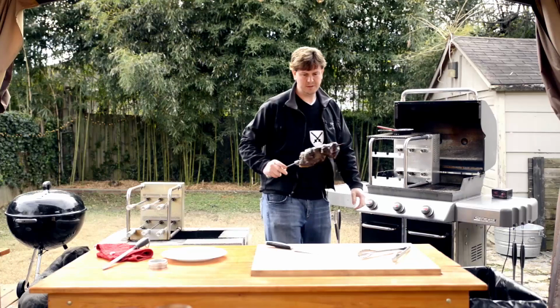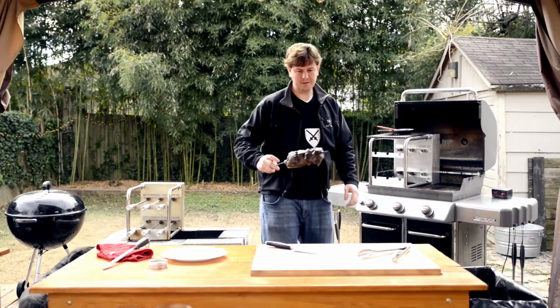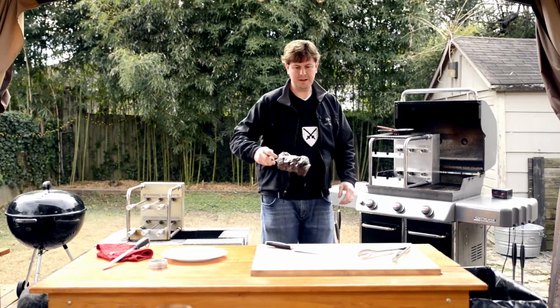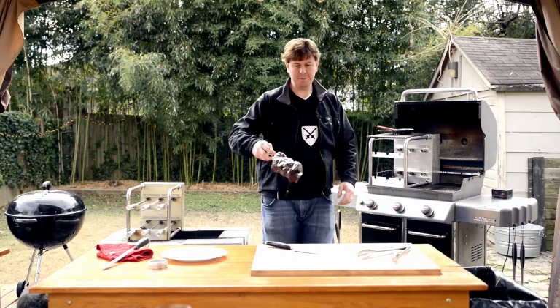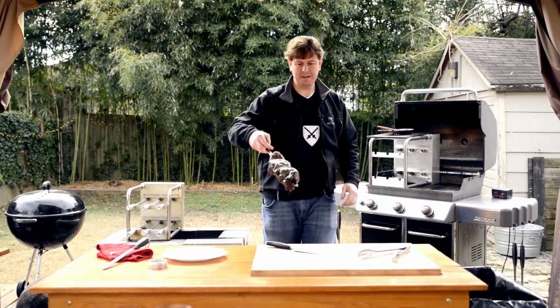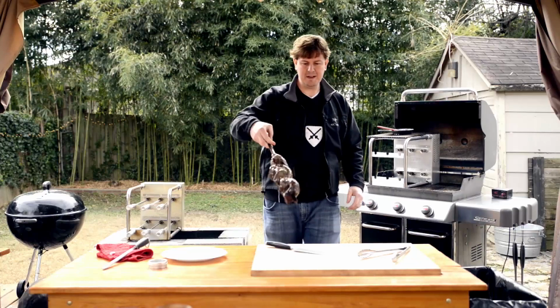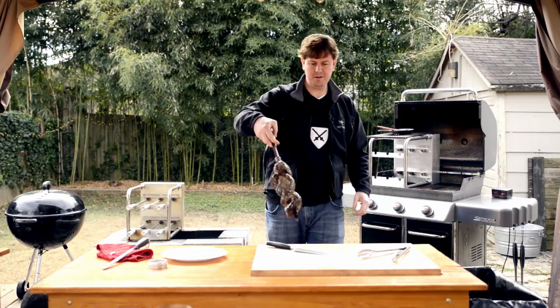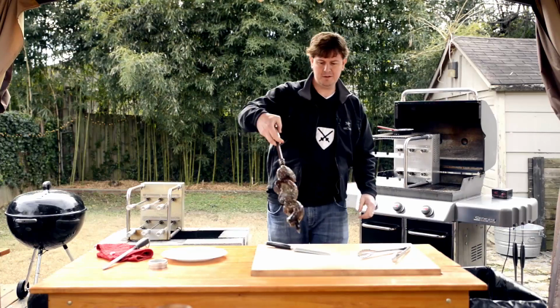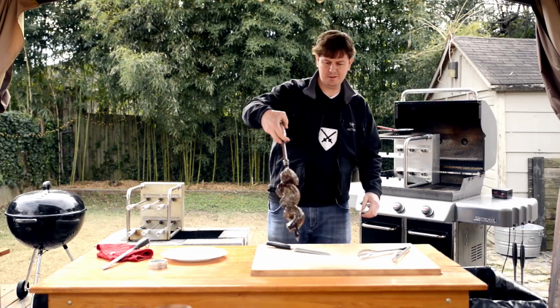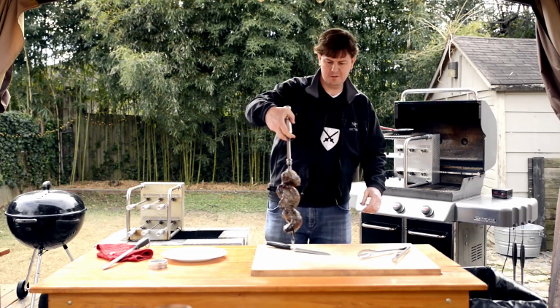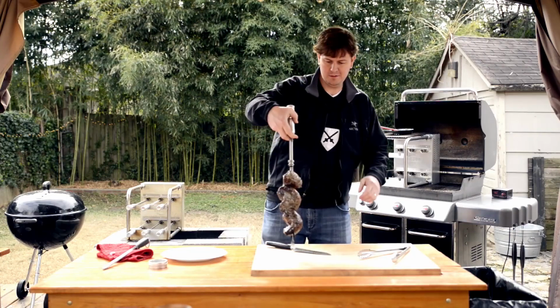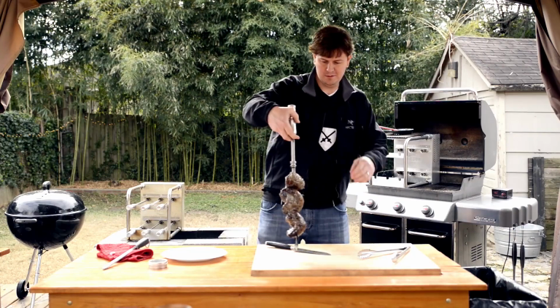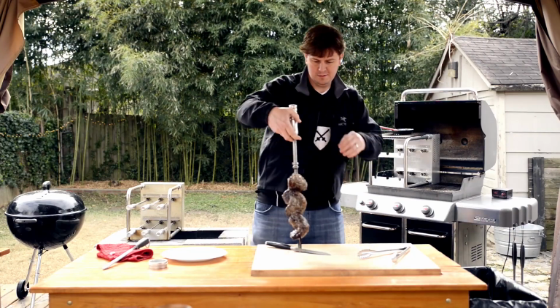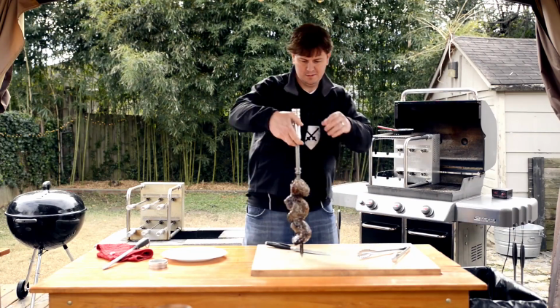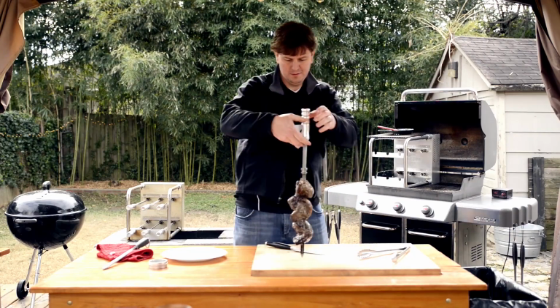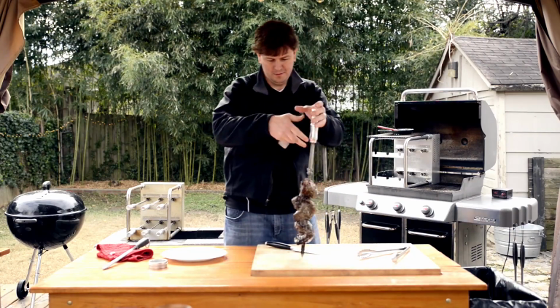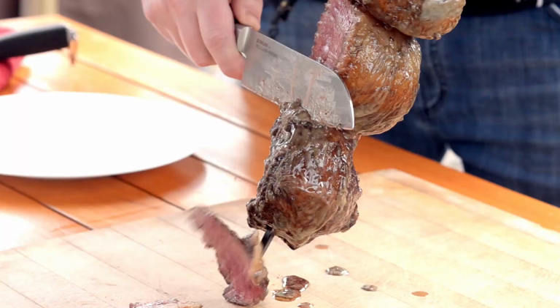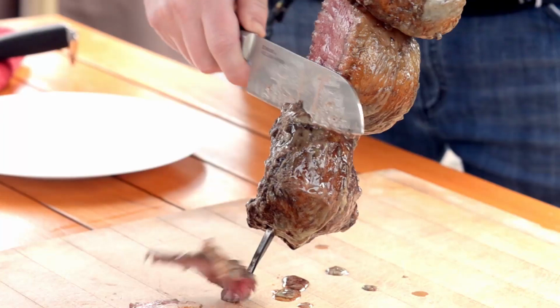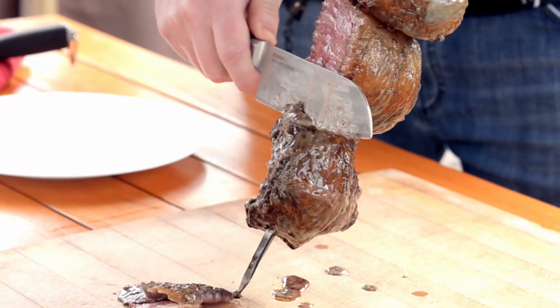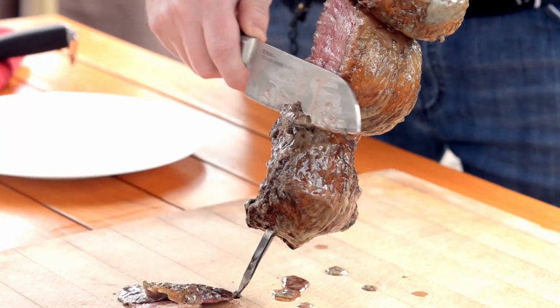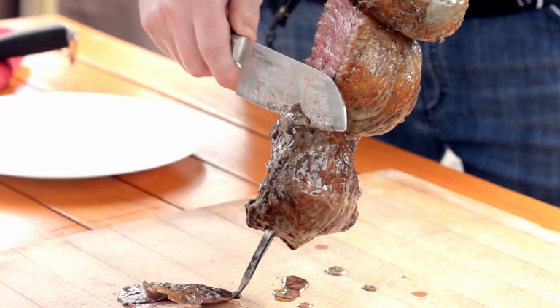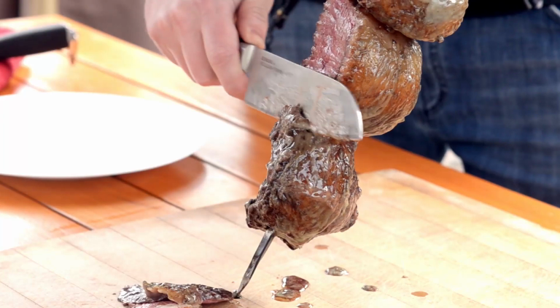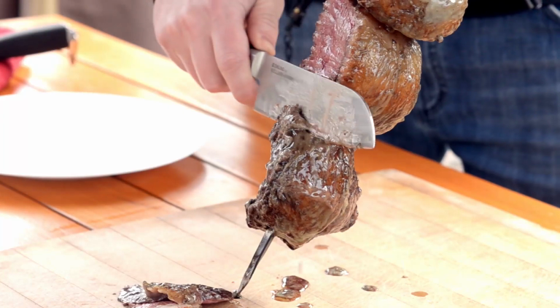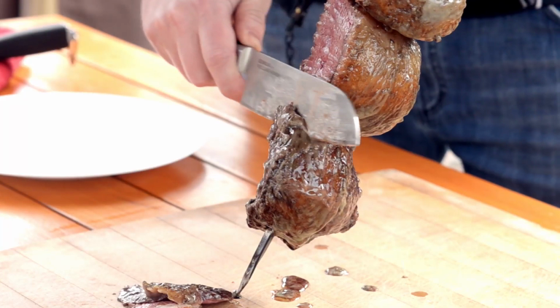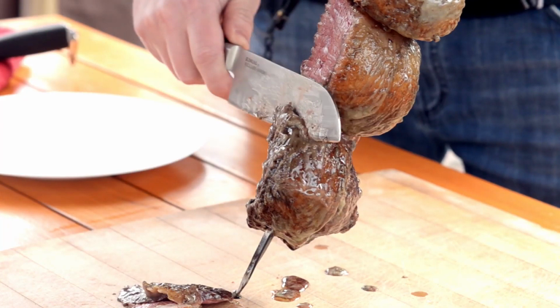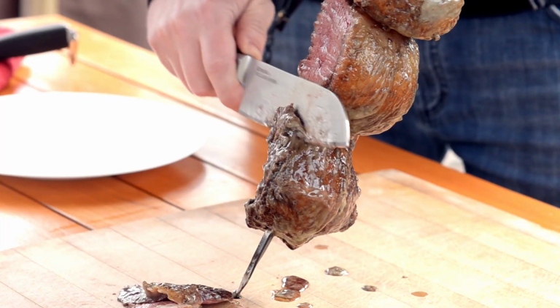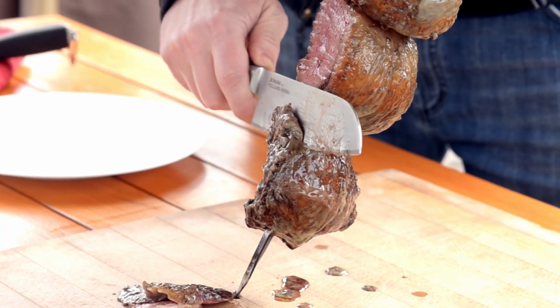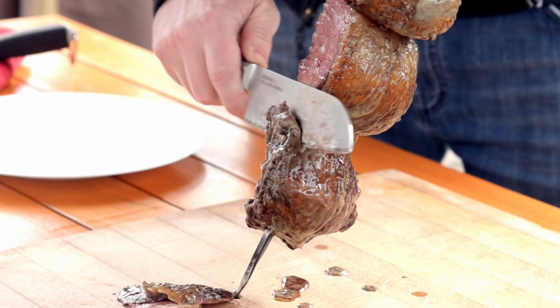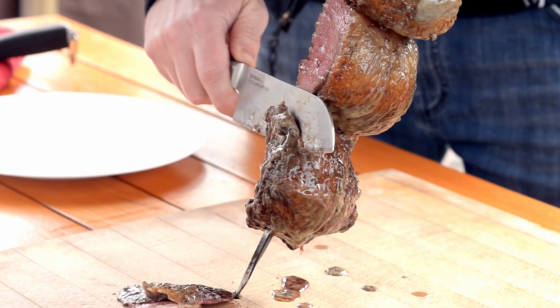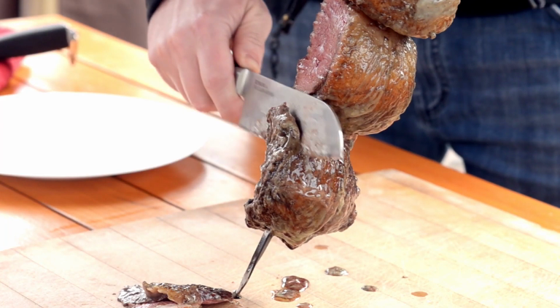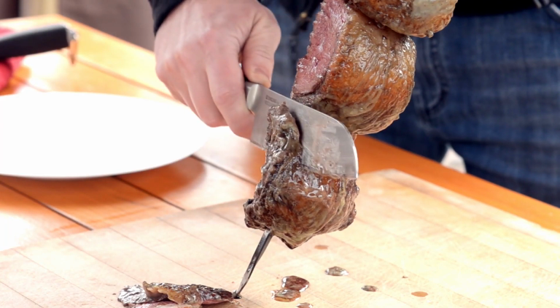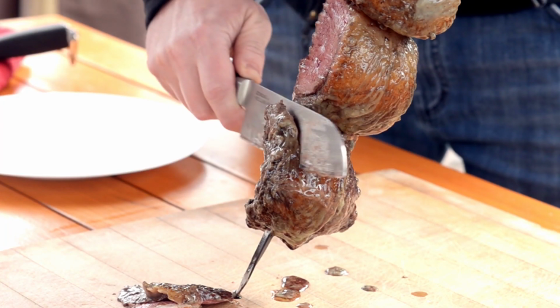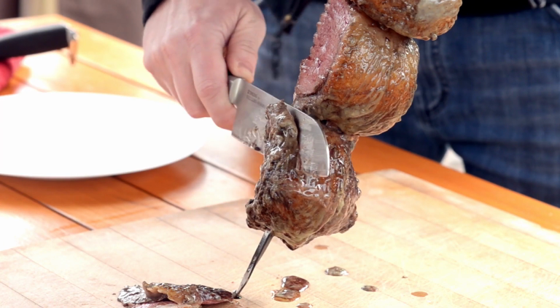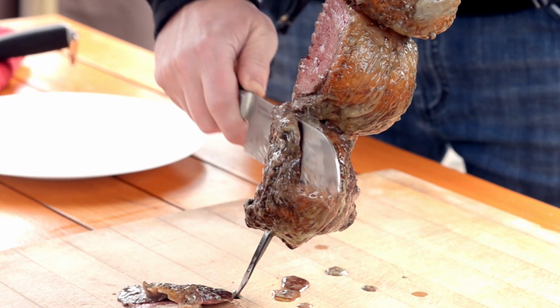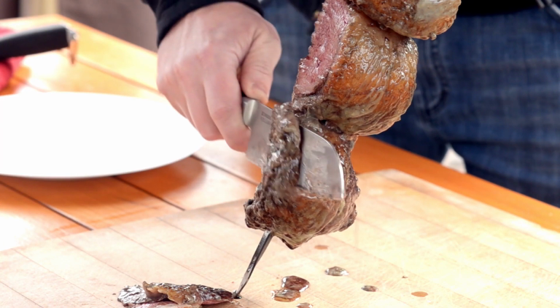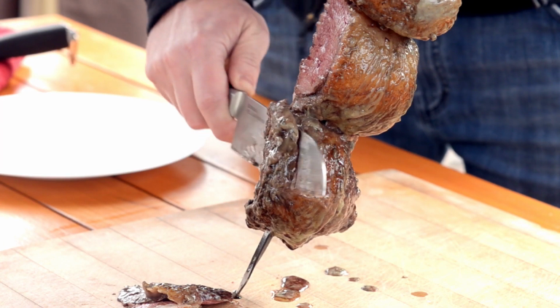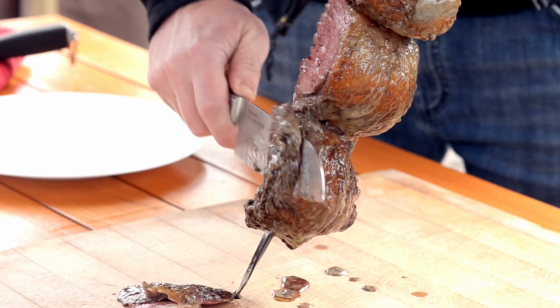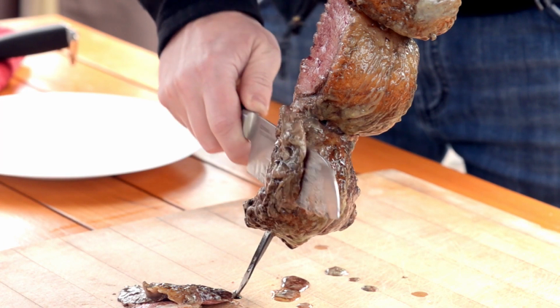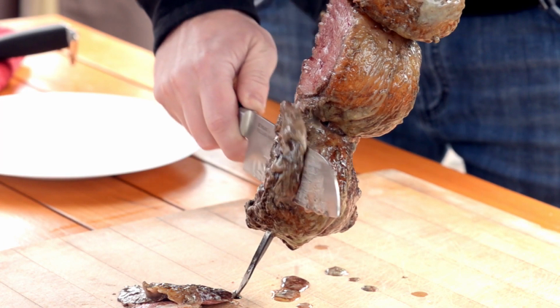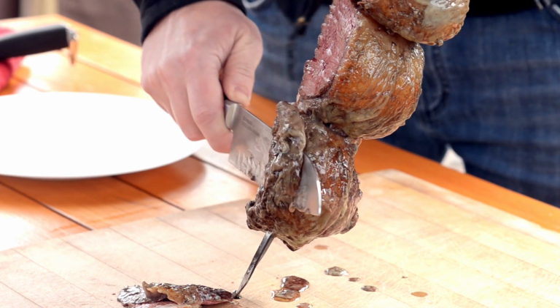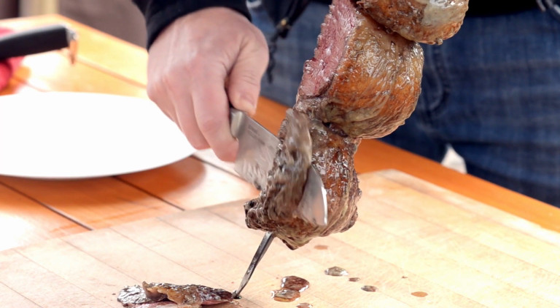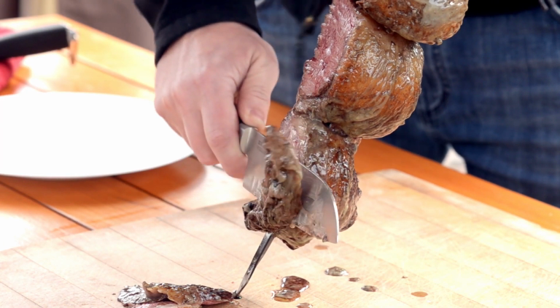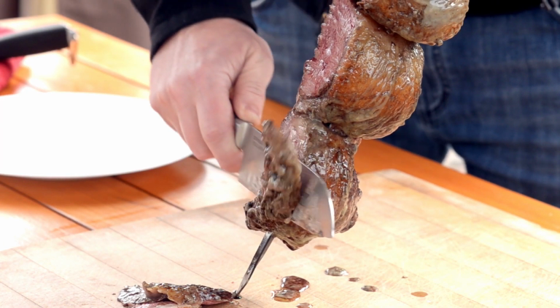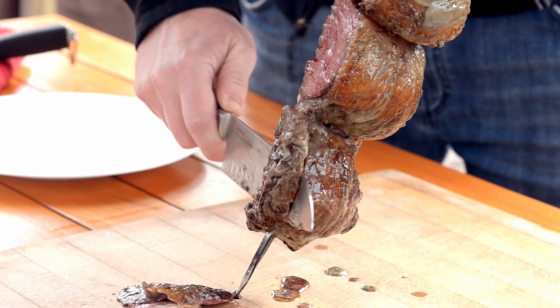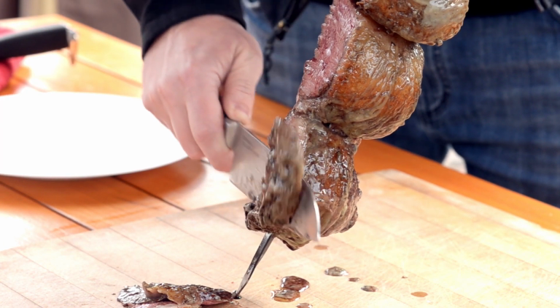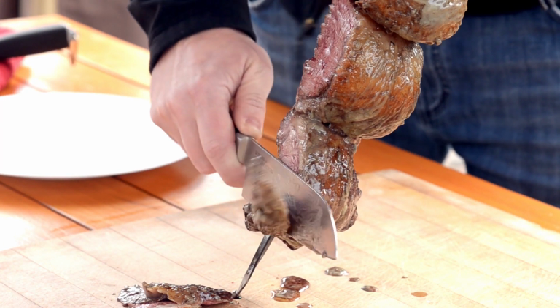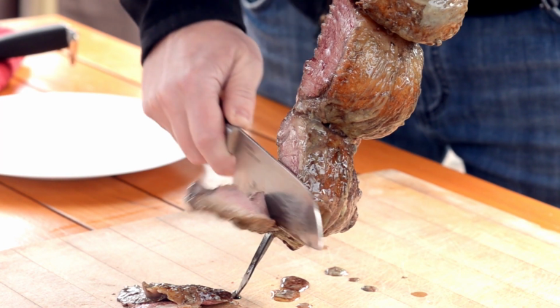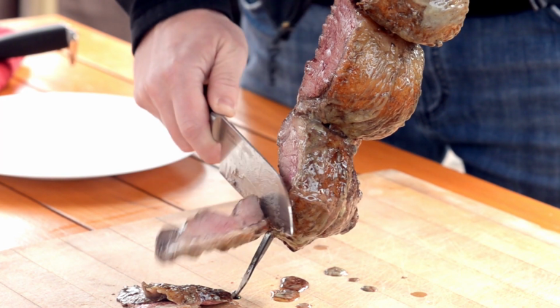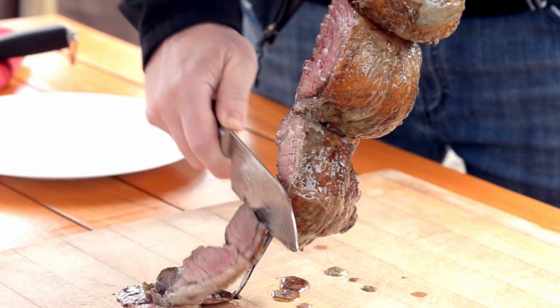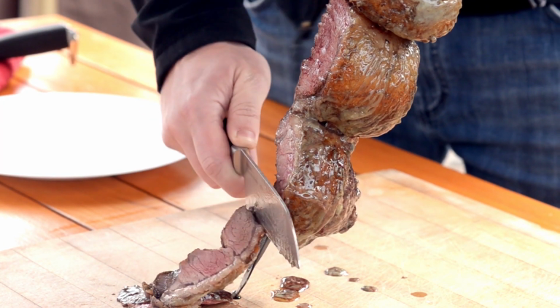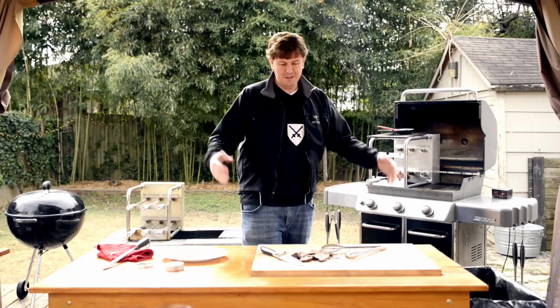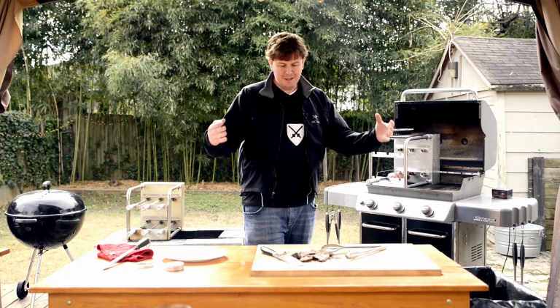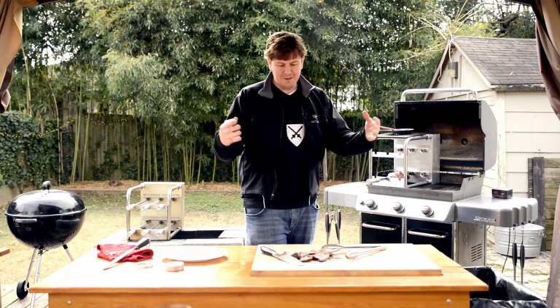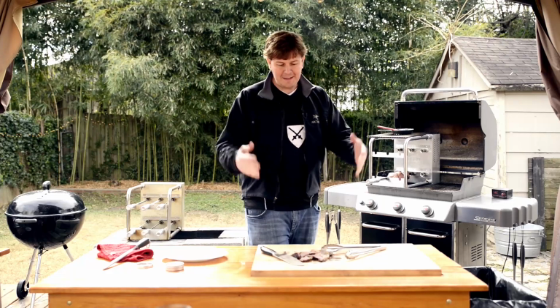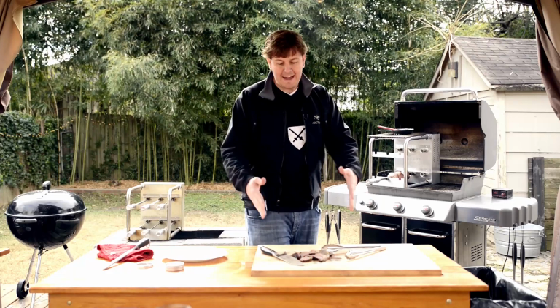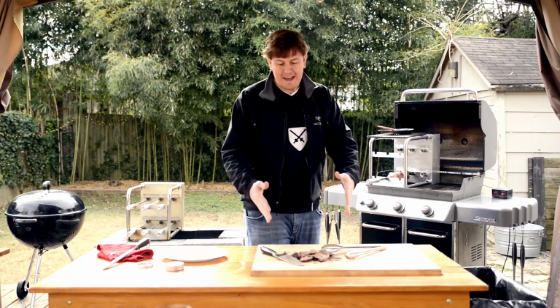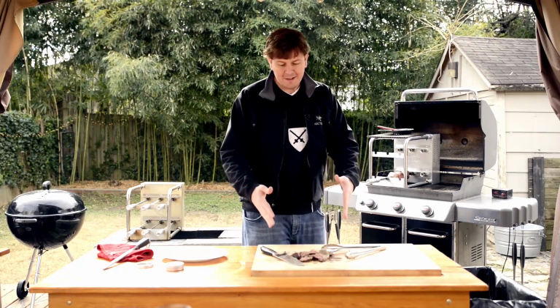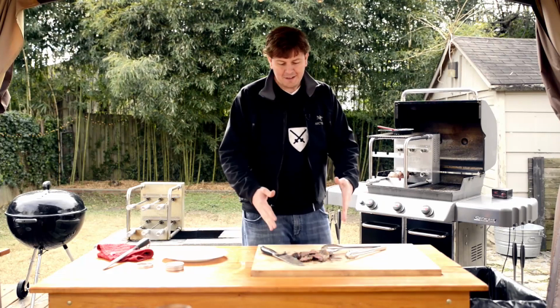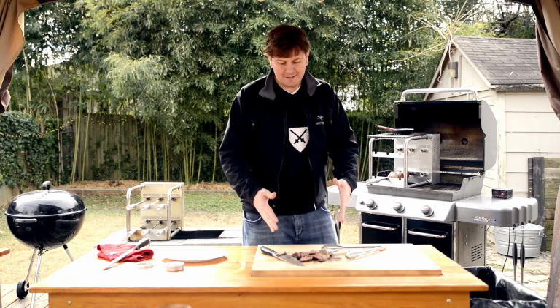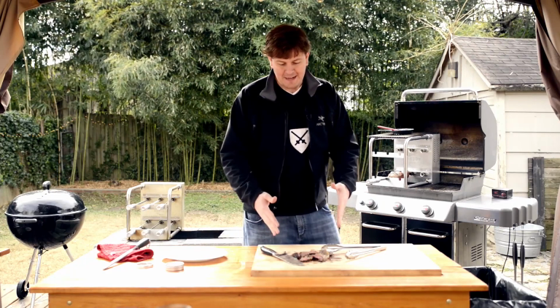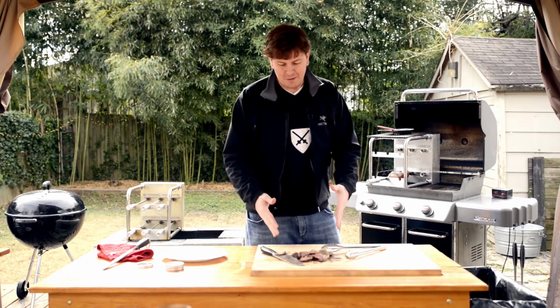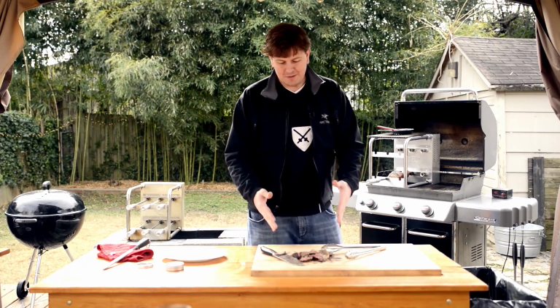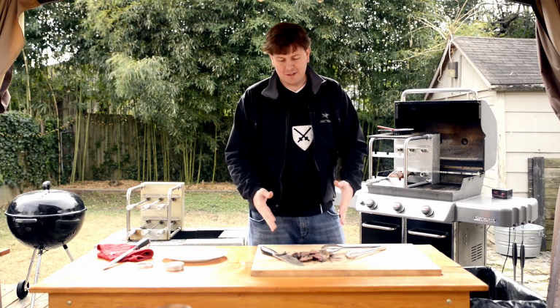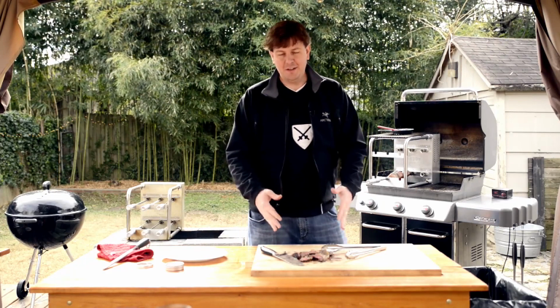Slap it down, slowly slice down. And that is how it's done.